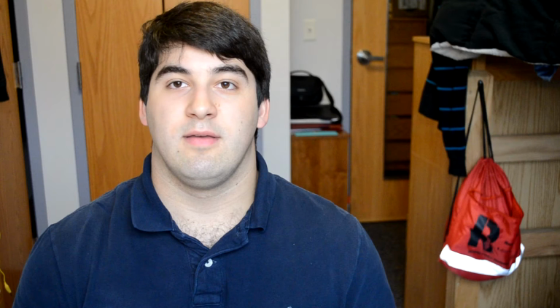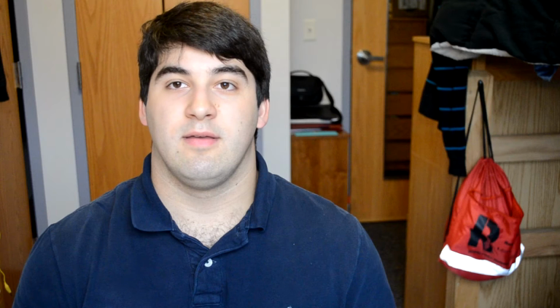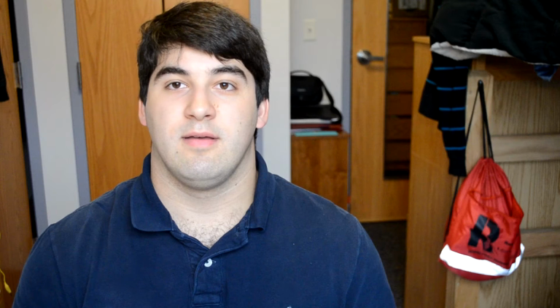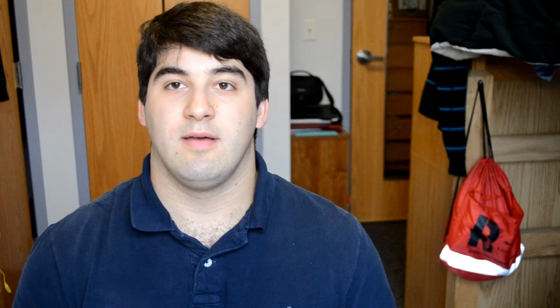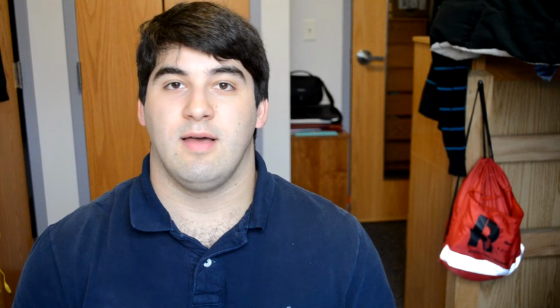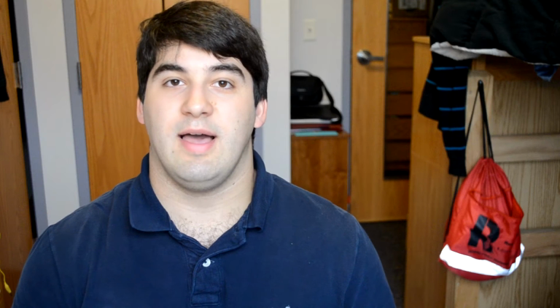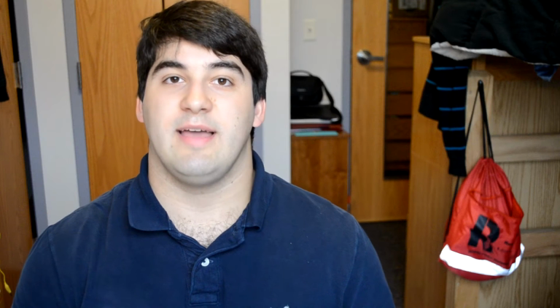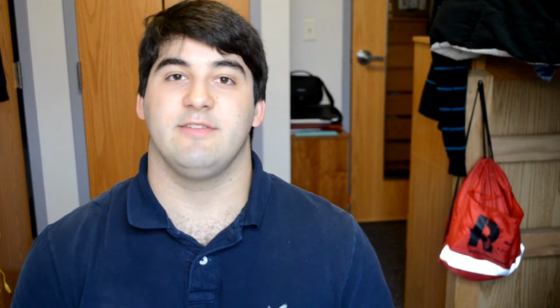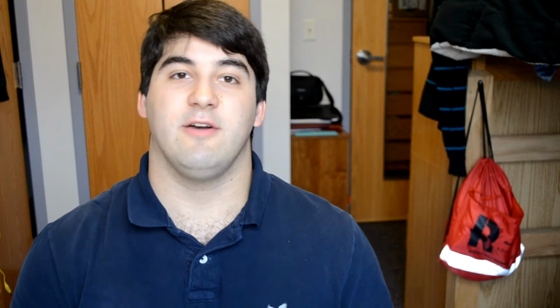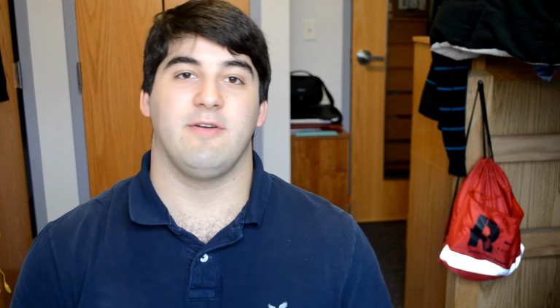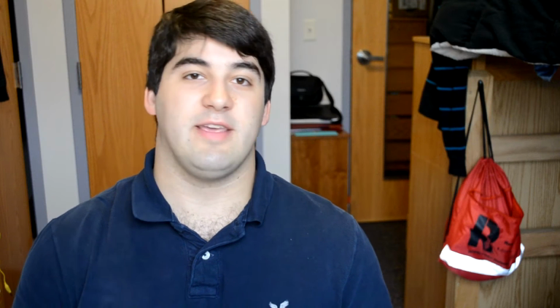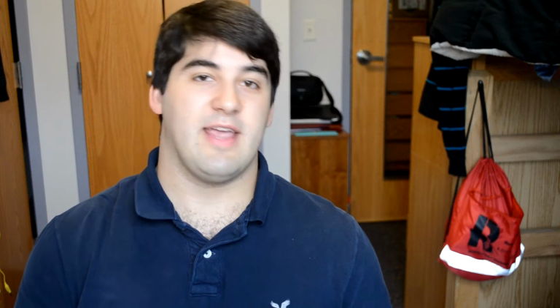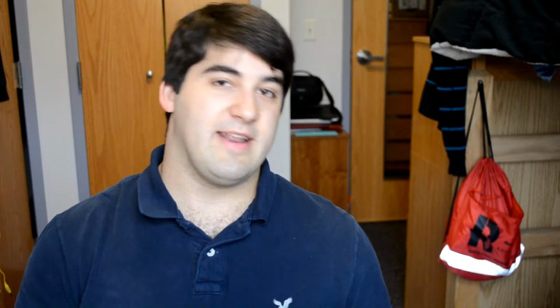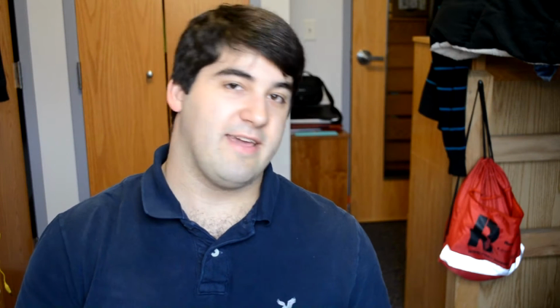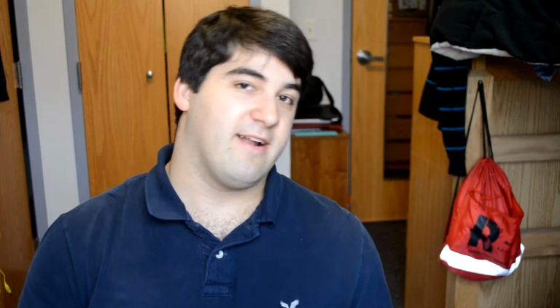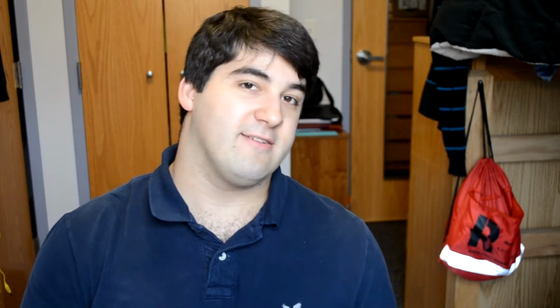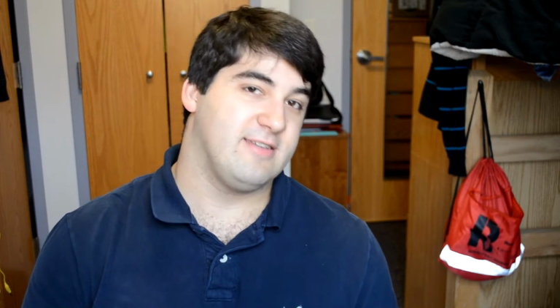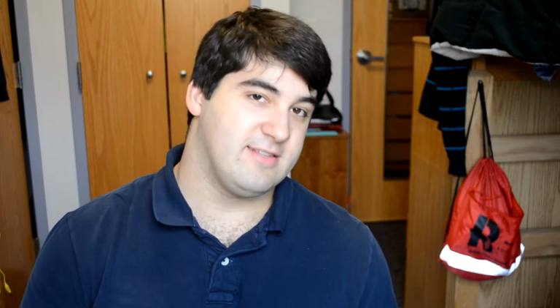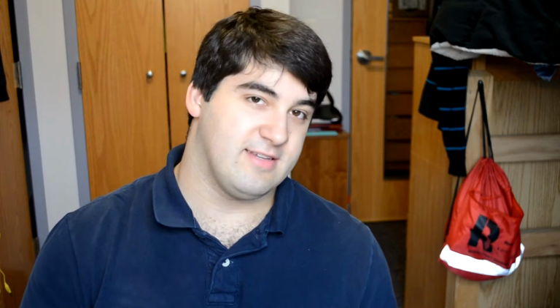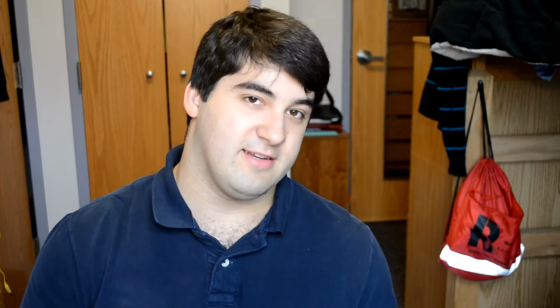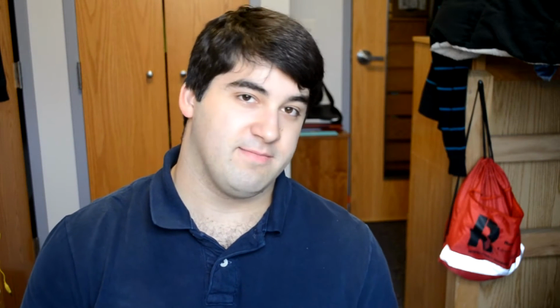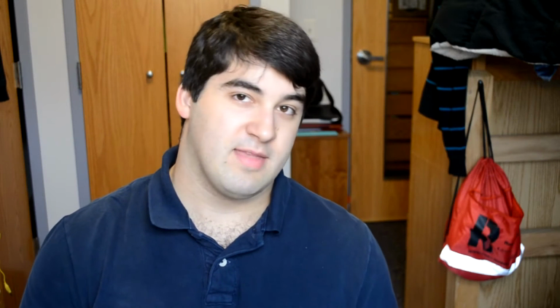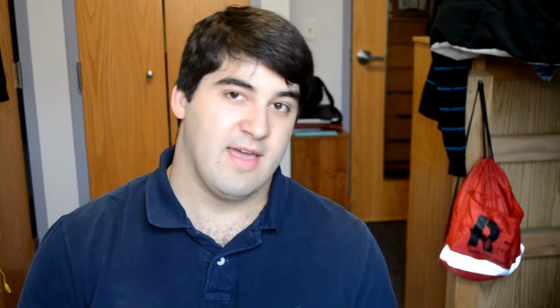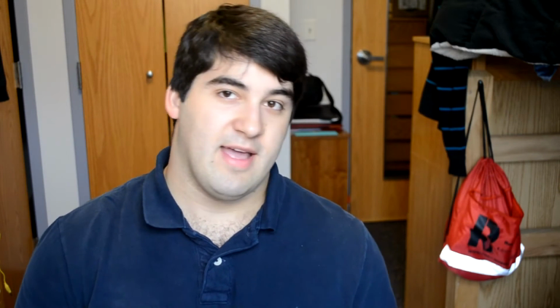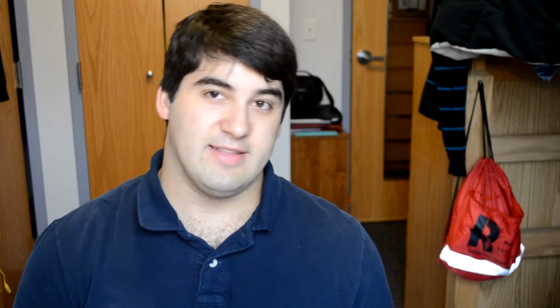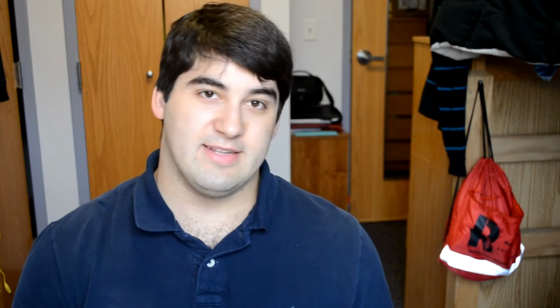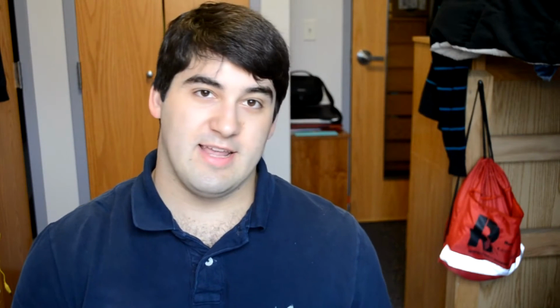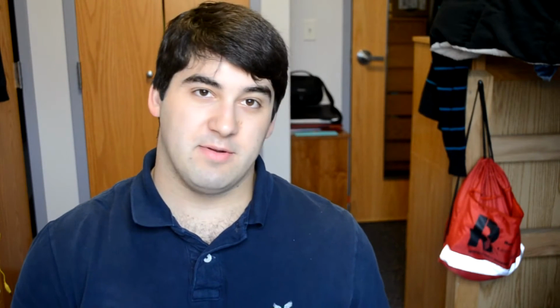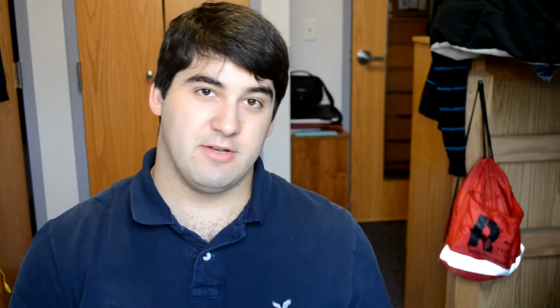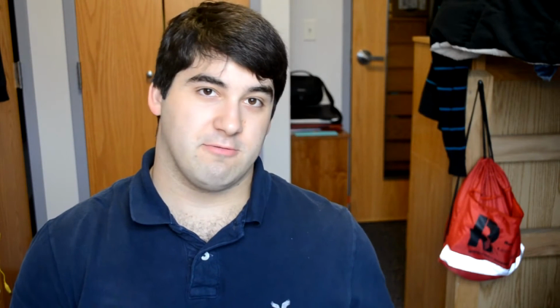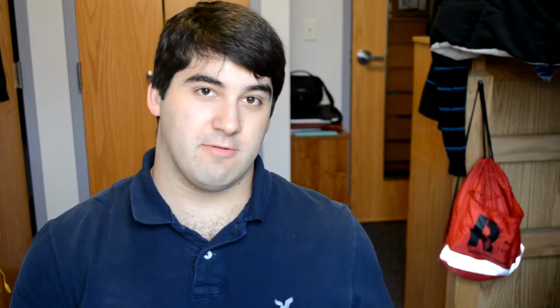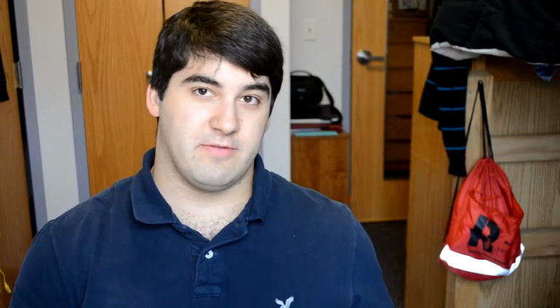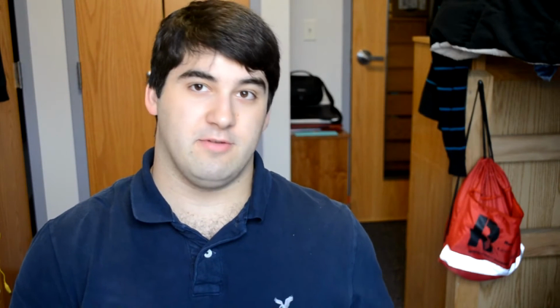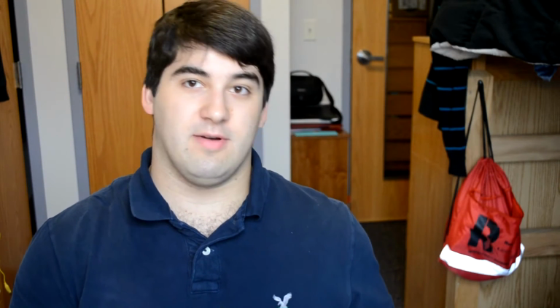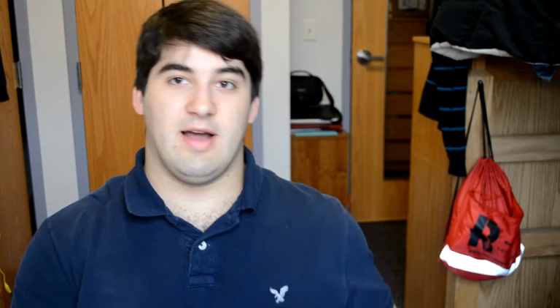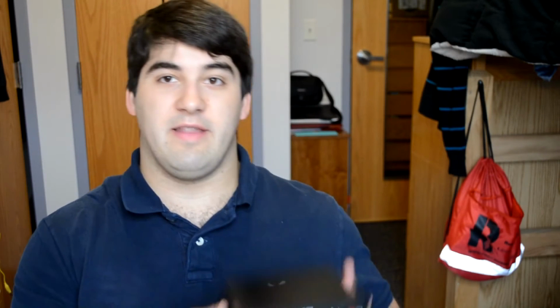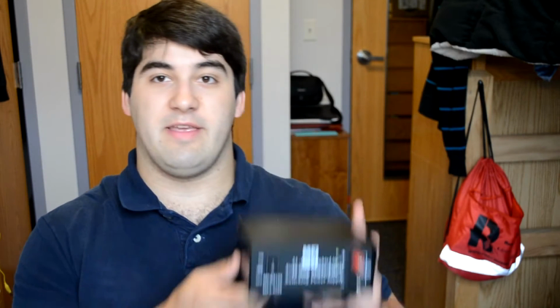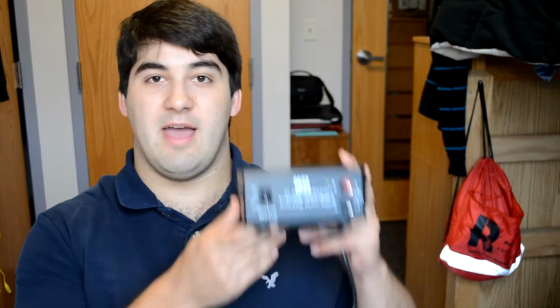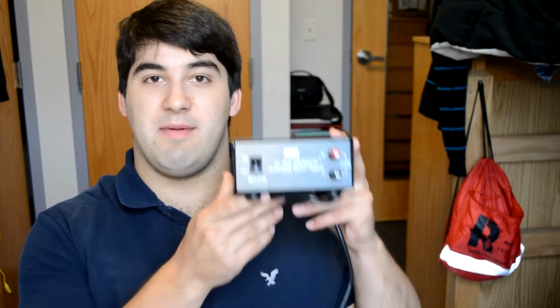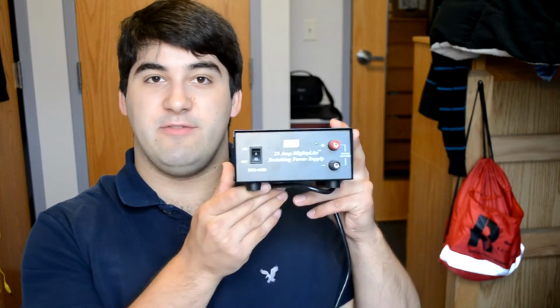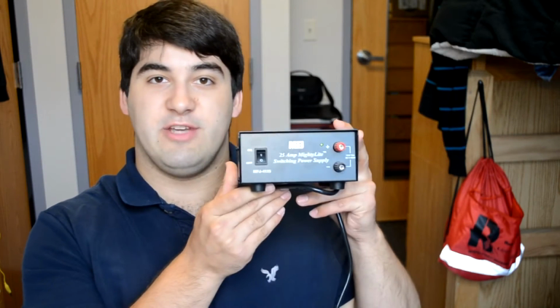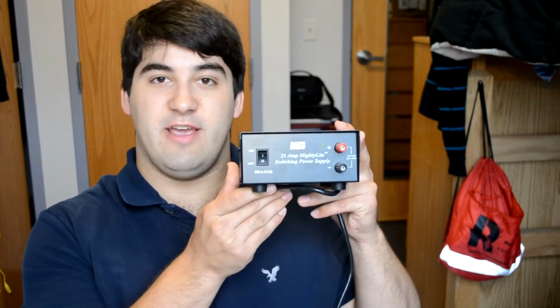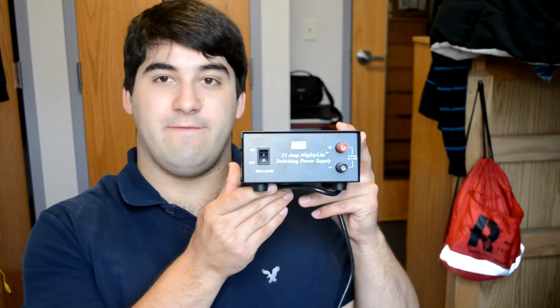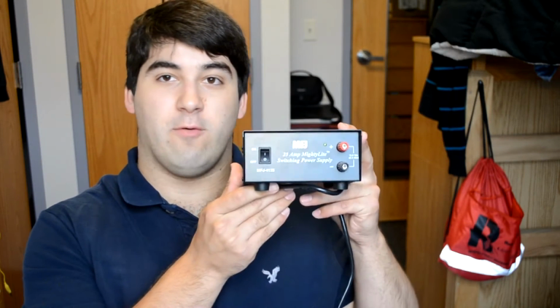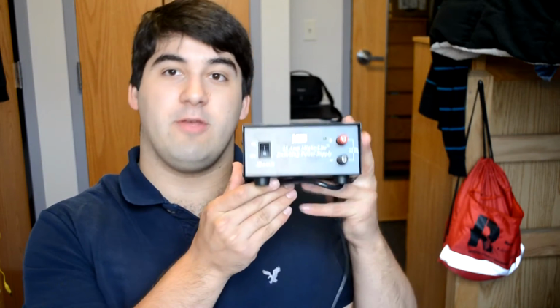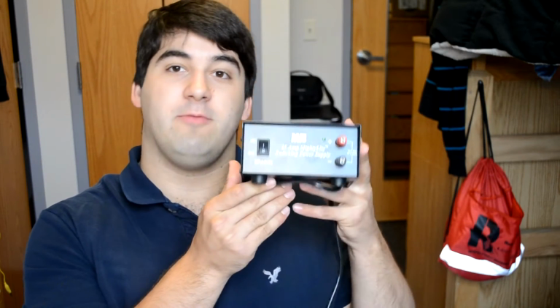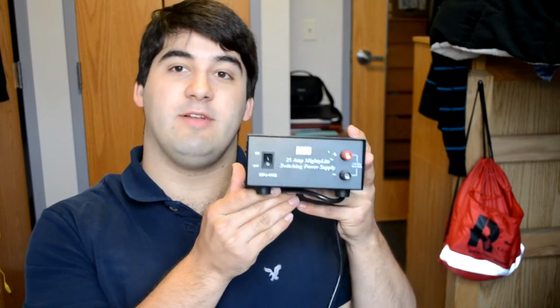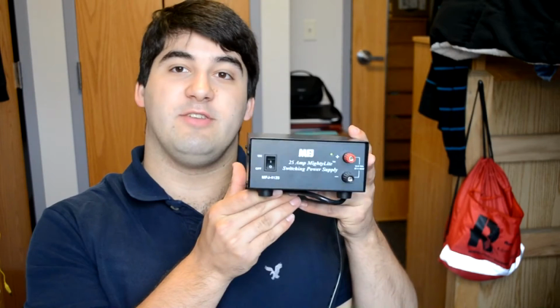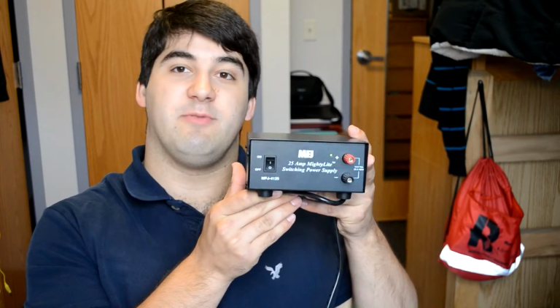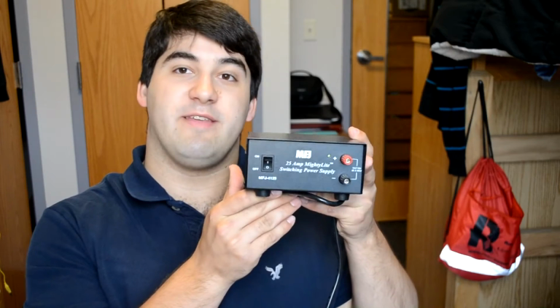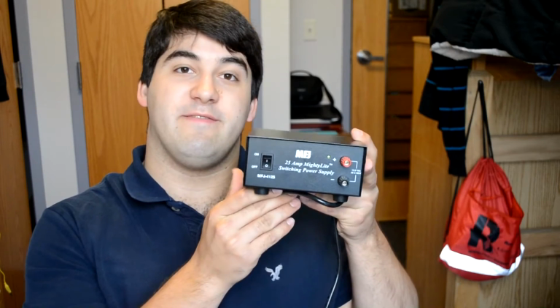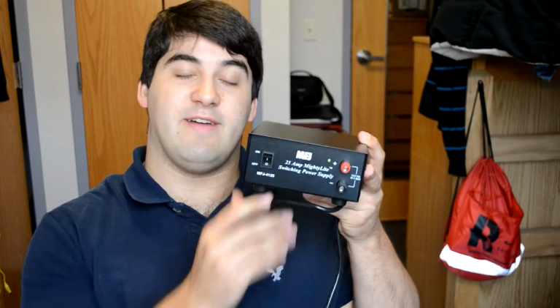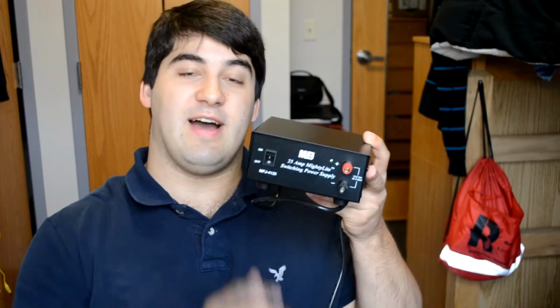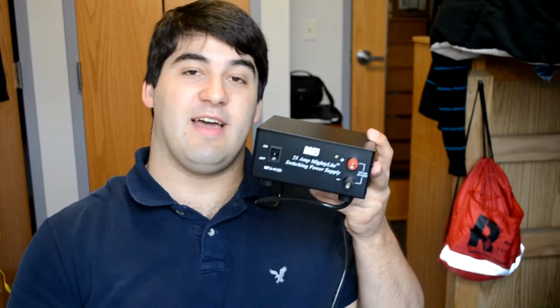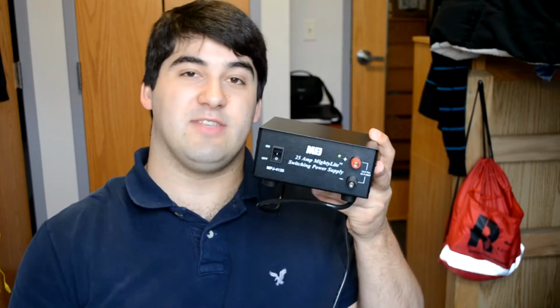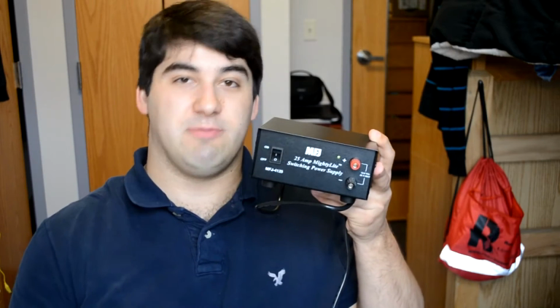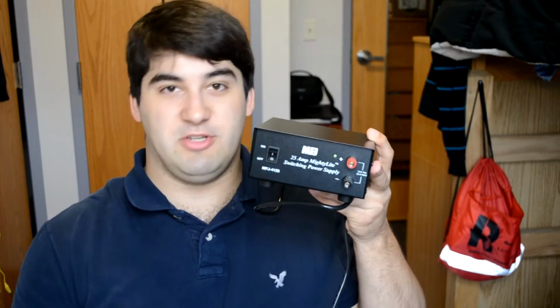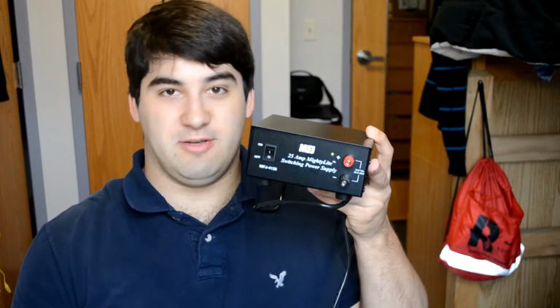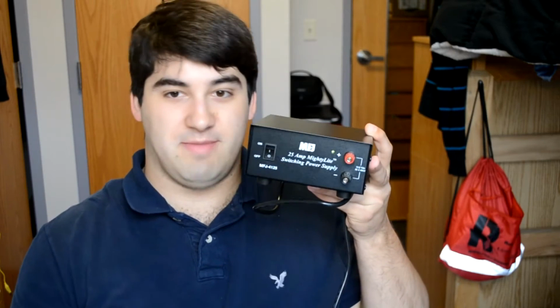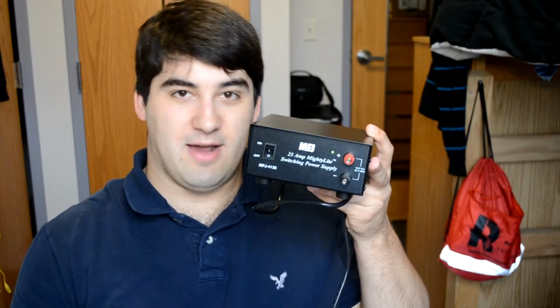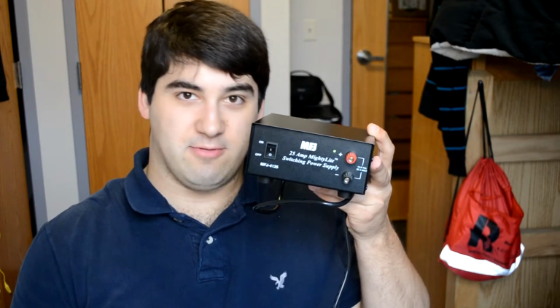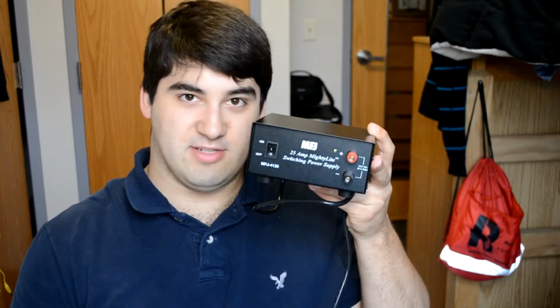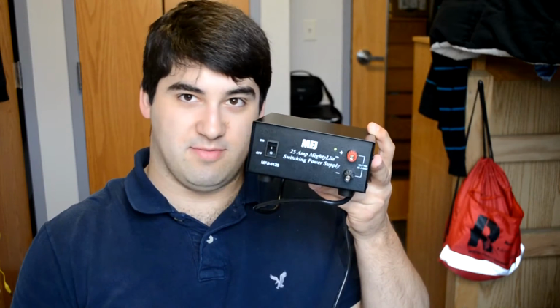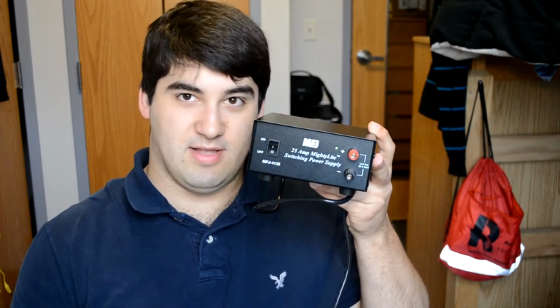Hi, Tony, KD8RTT, and today I'm going to do a review on the MFJ4125 switching power supply.